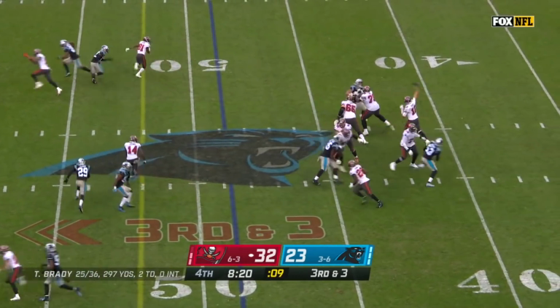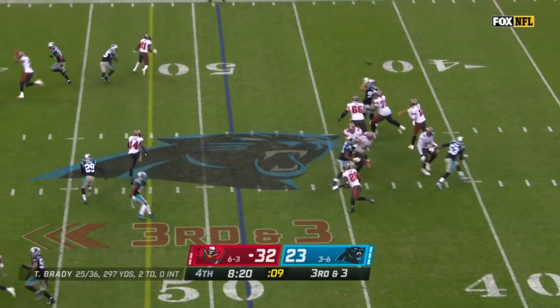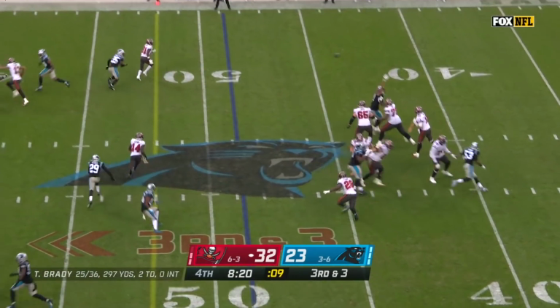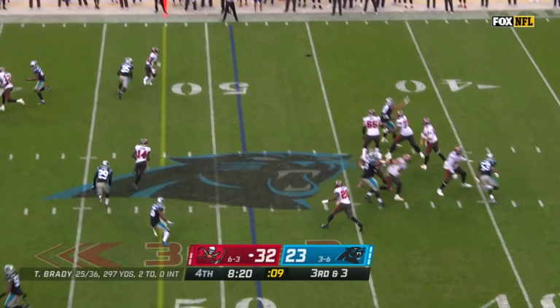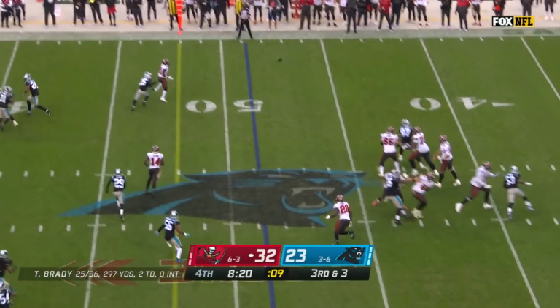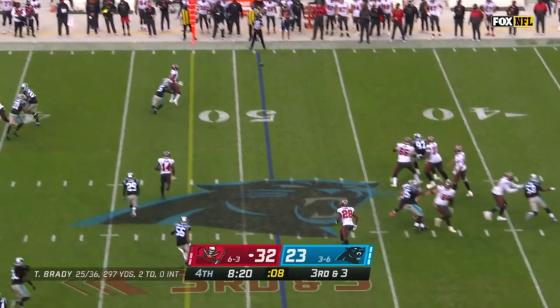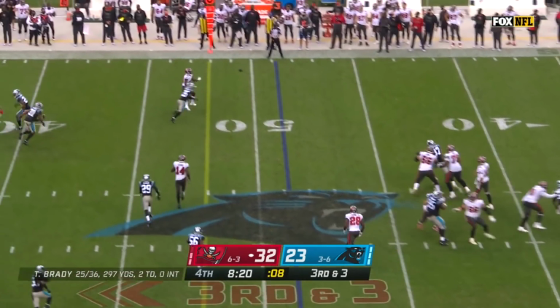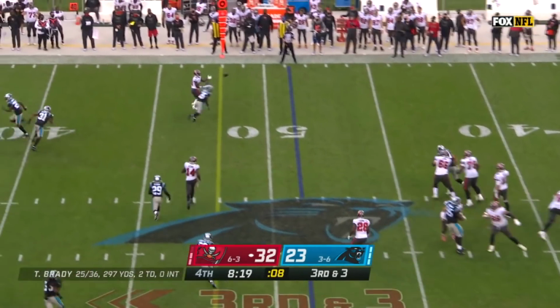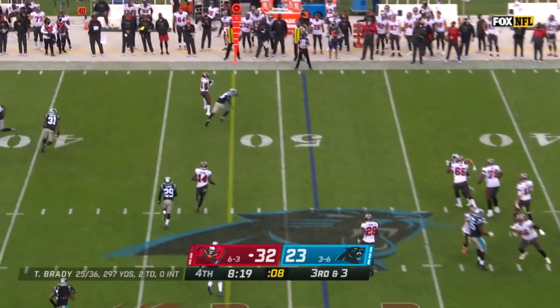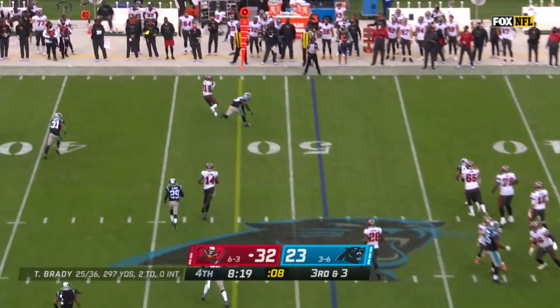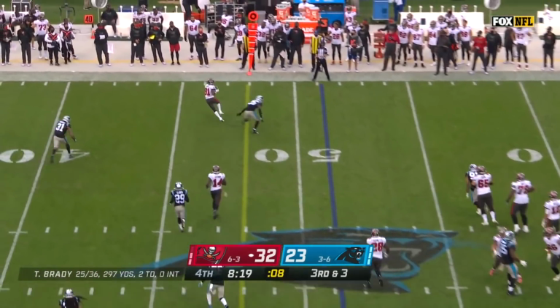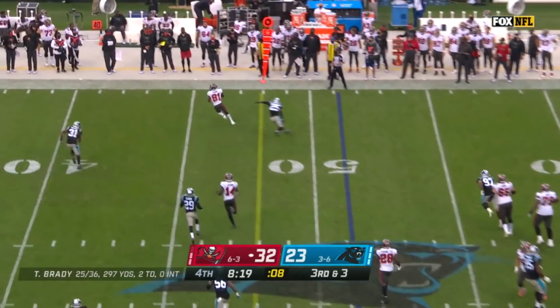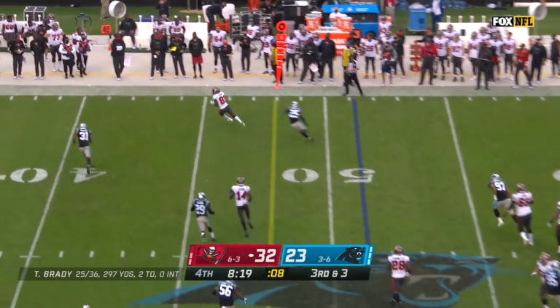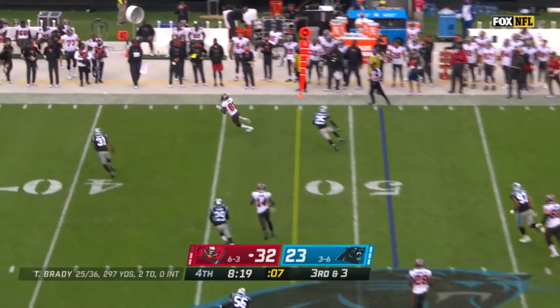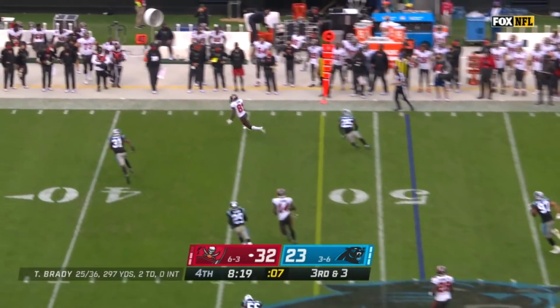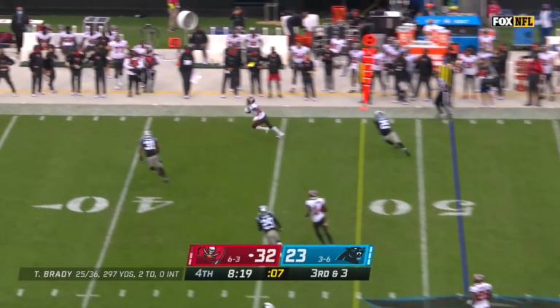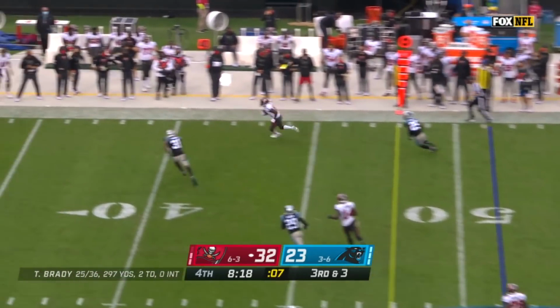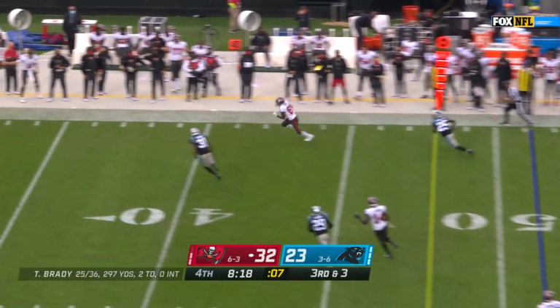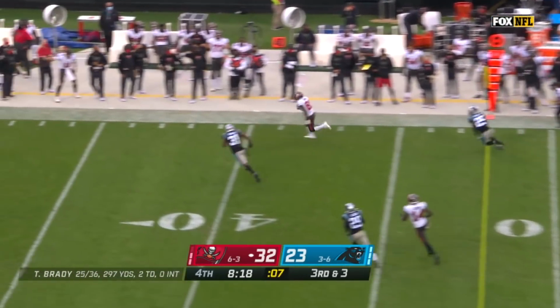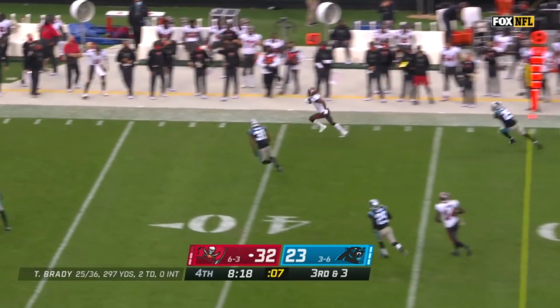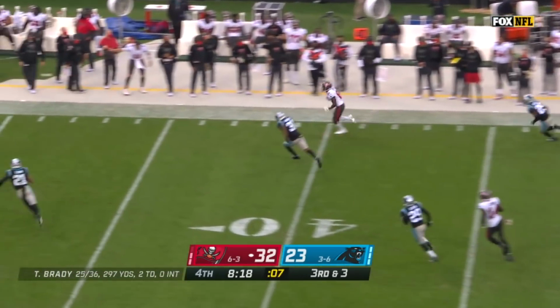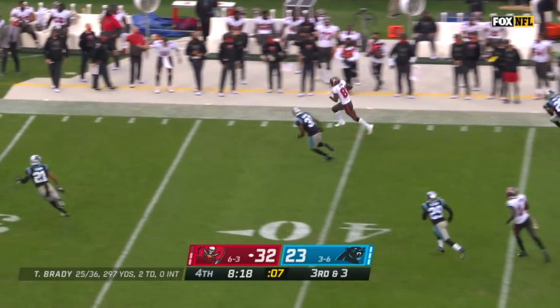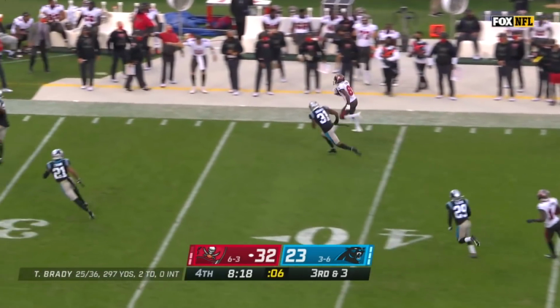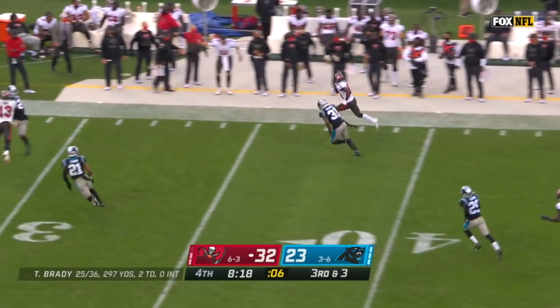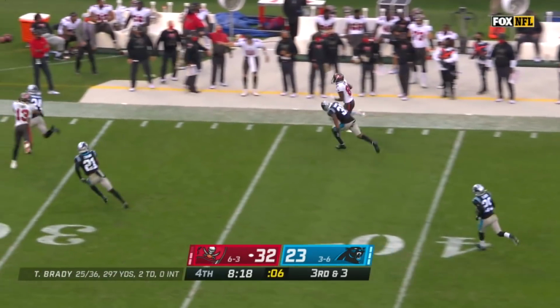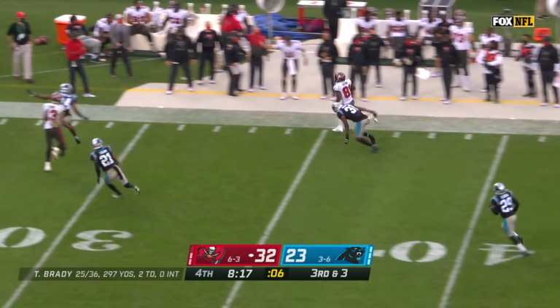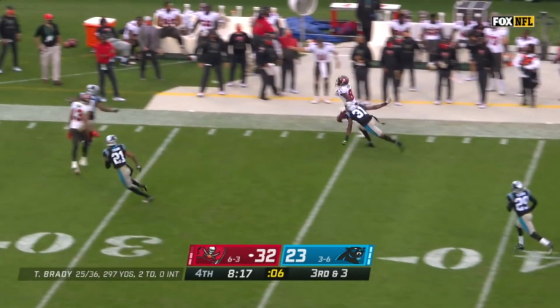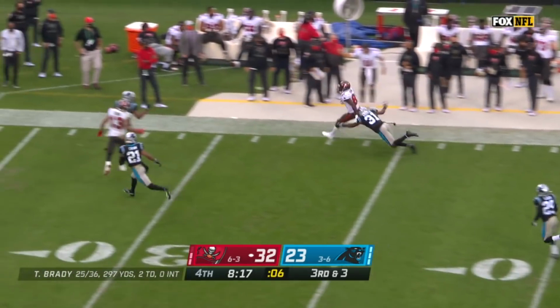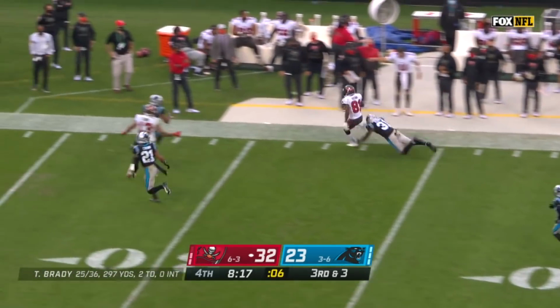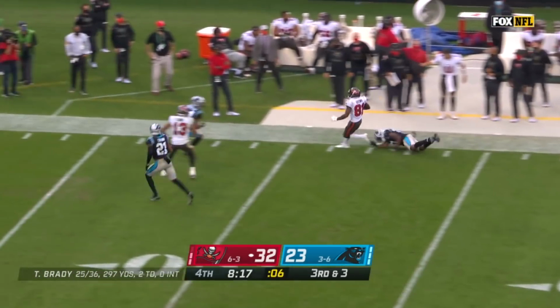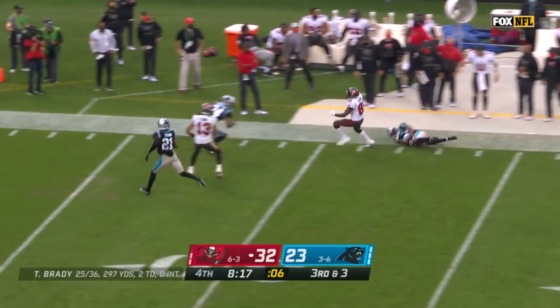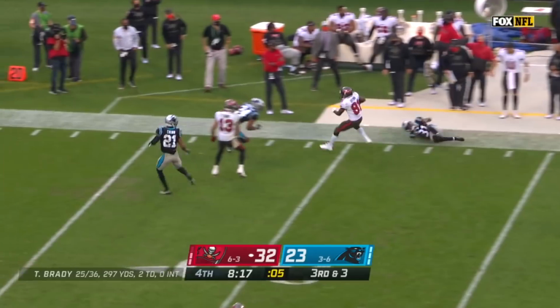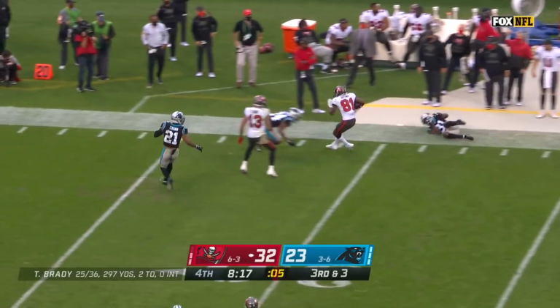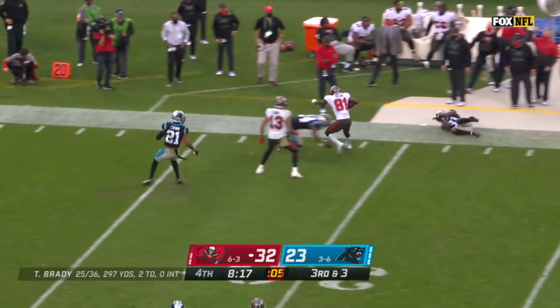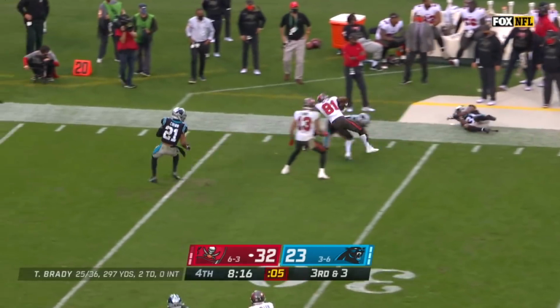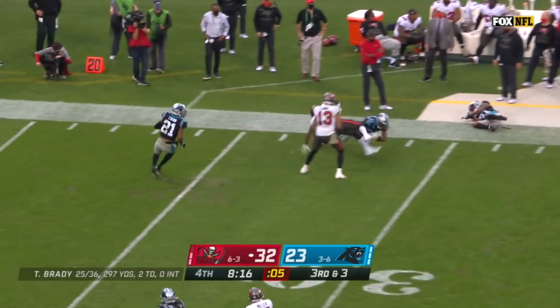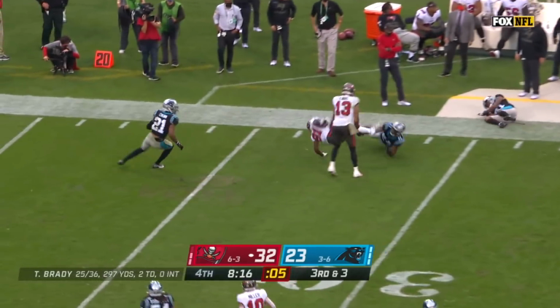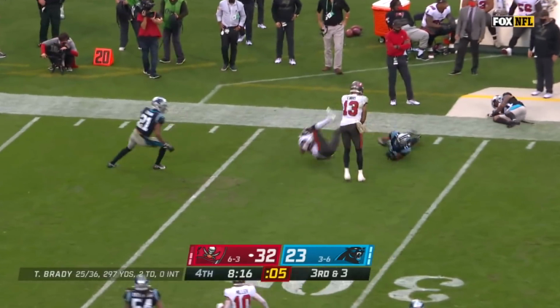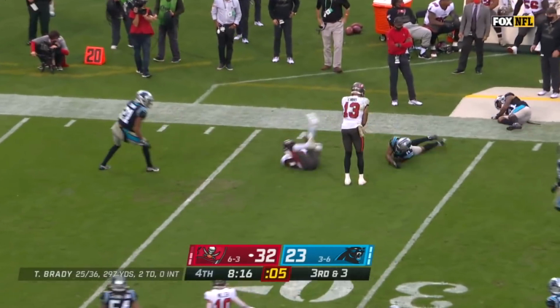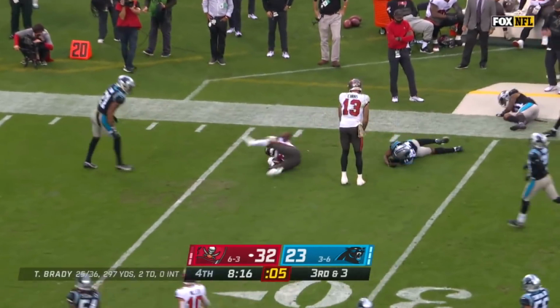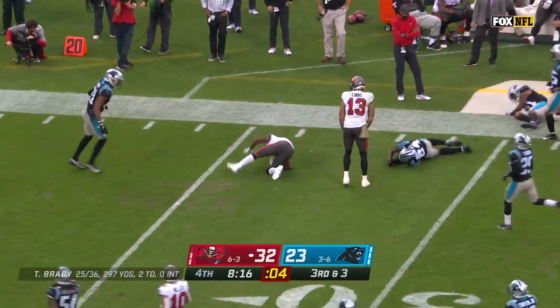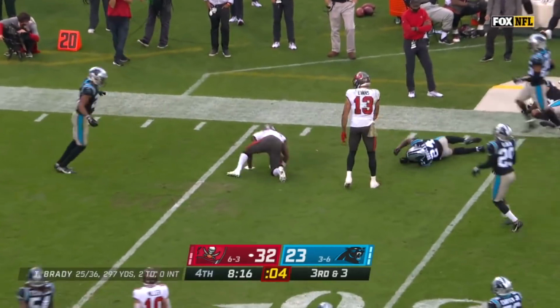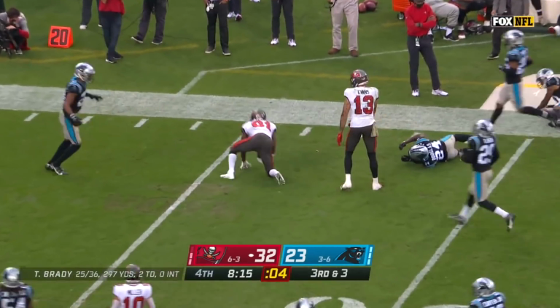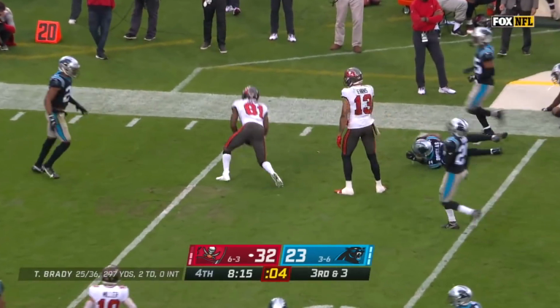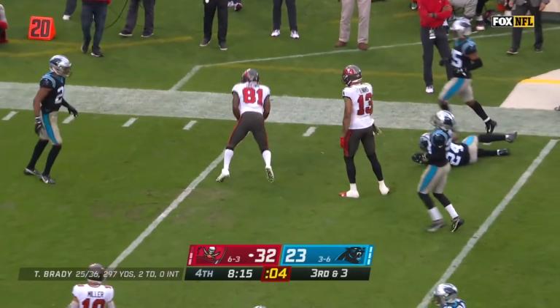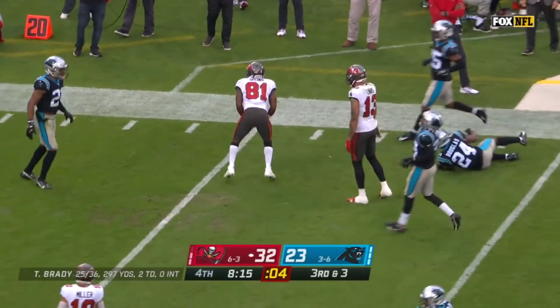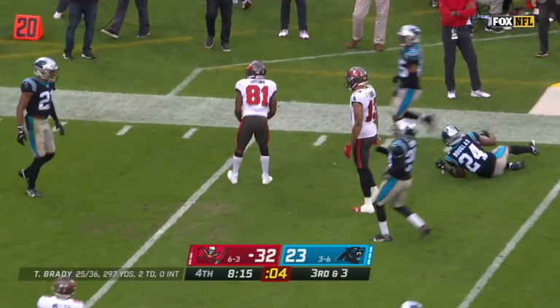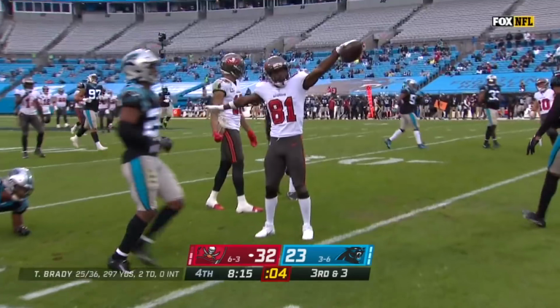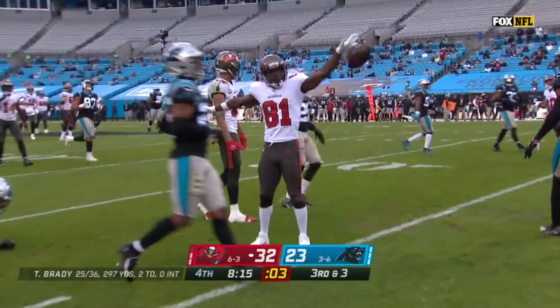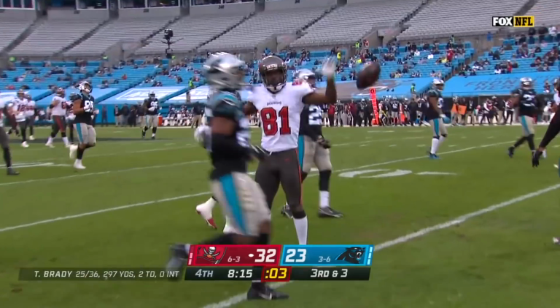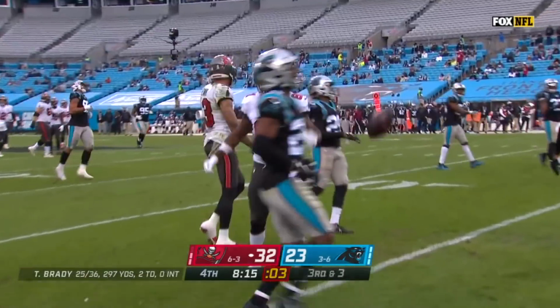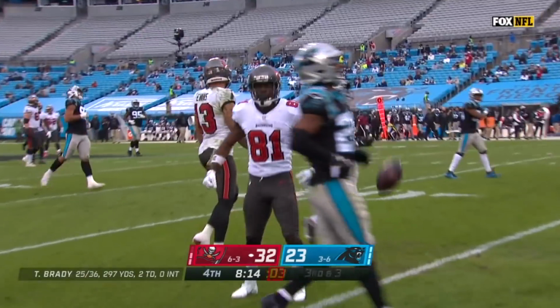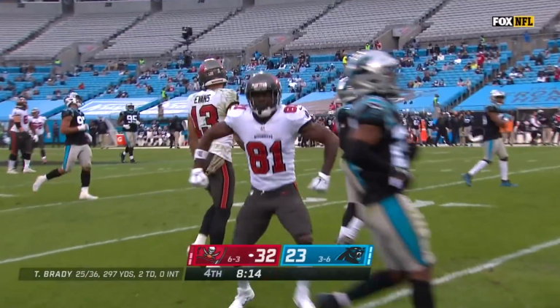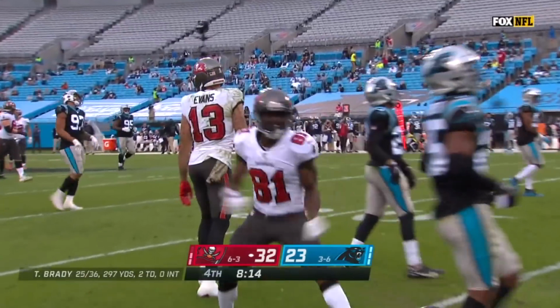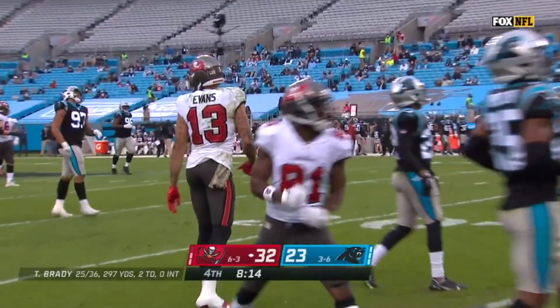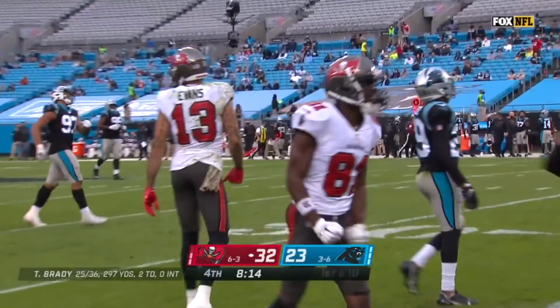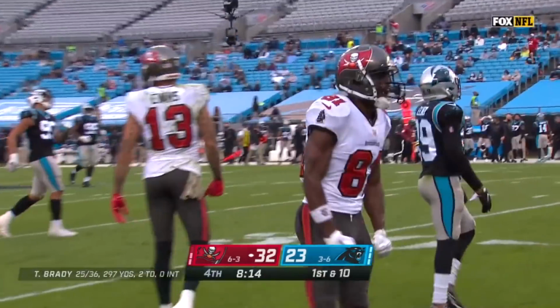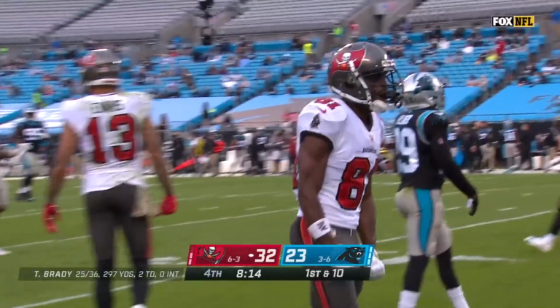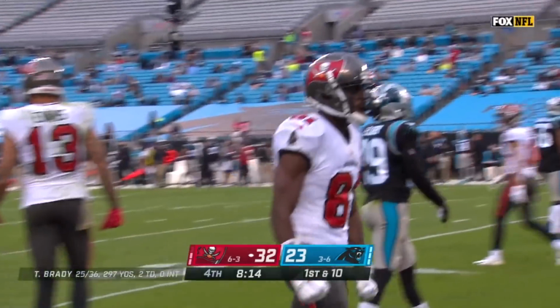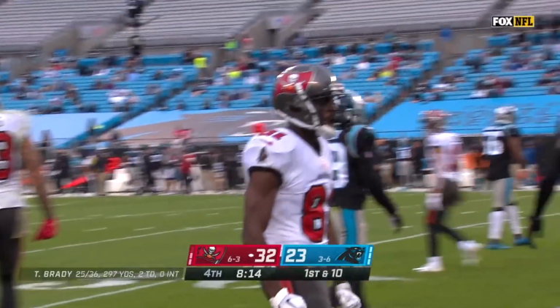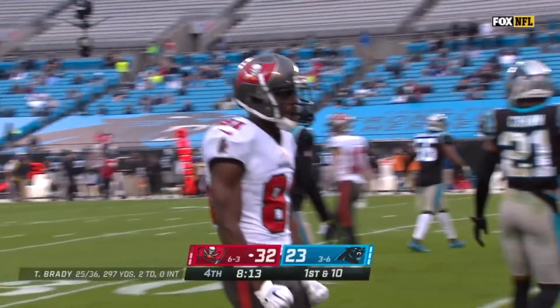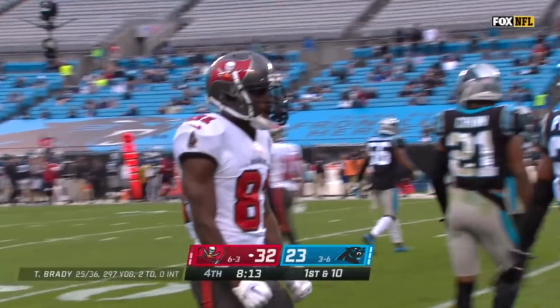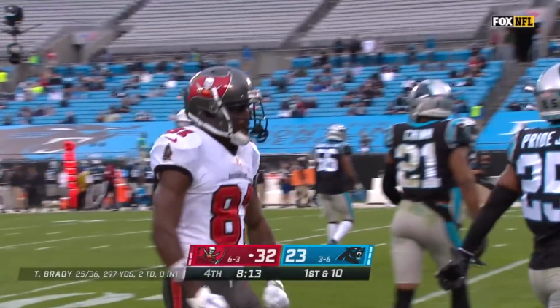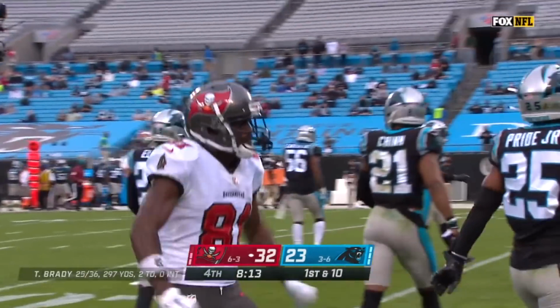Brady firing — and it's caught by Brown. Pride tried to undercut, it didn't work. And Antonio Brown has a big game.